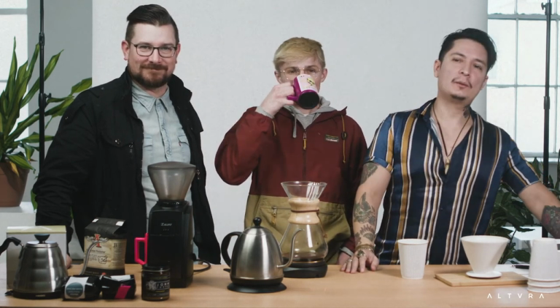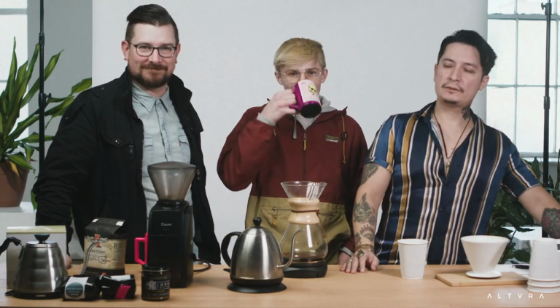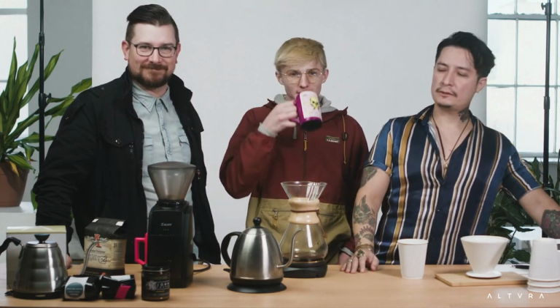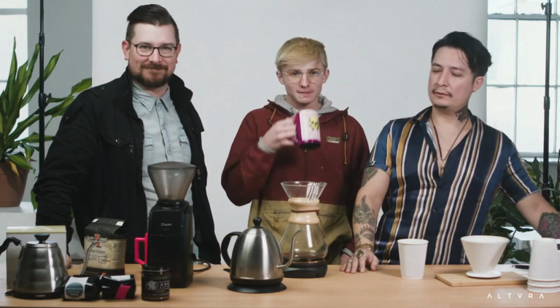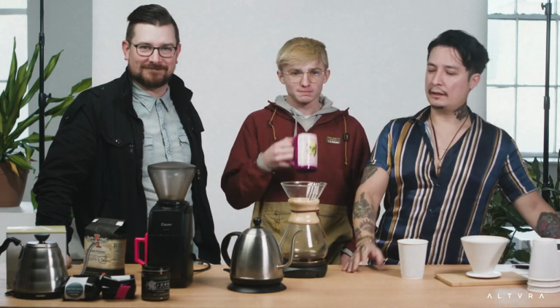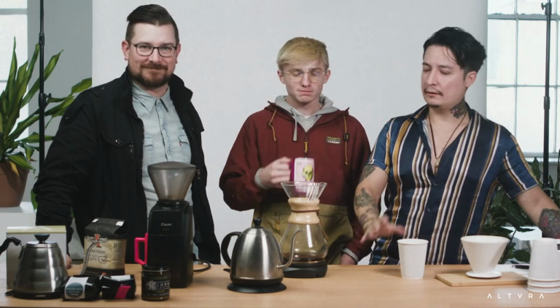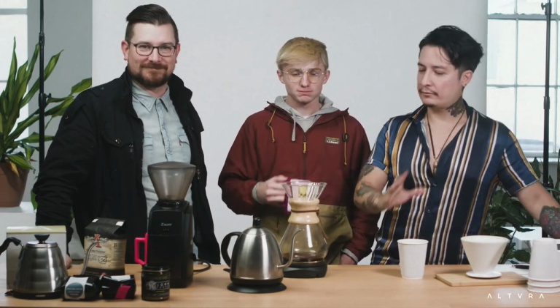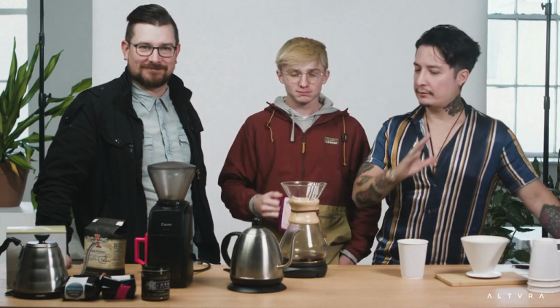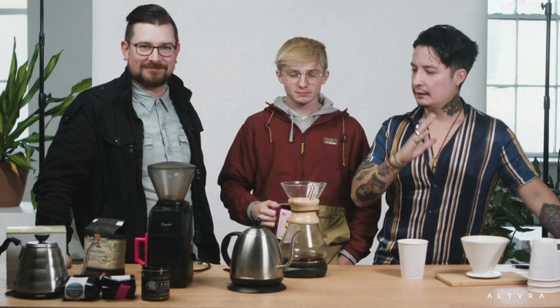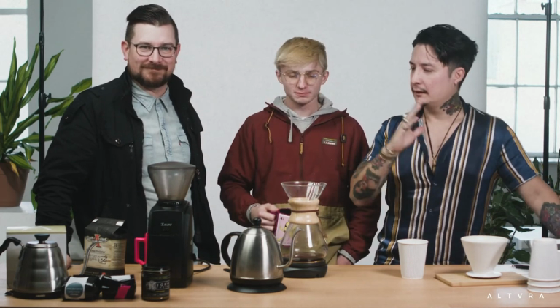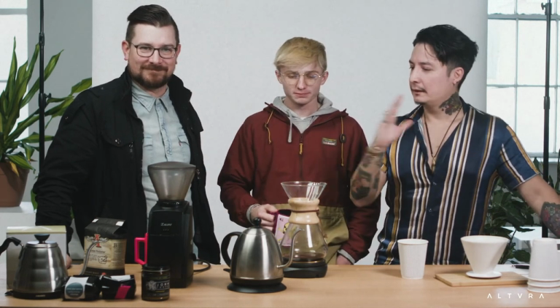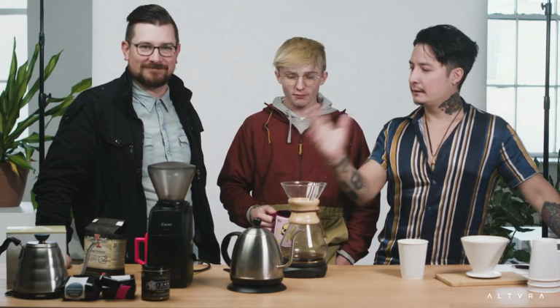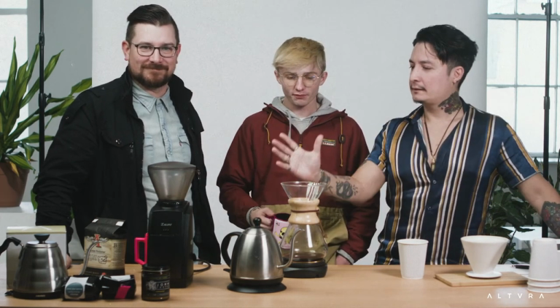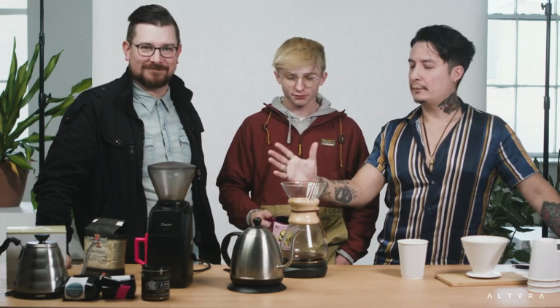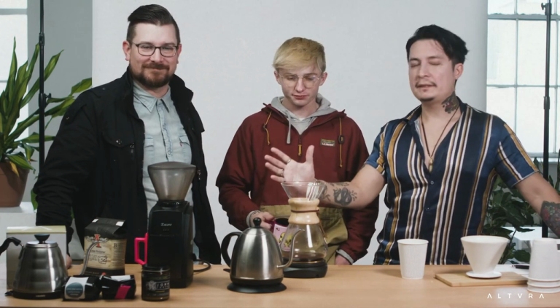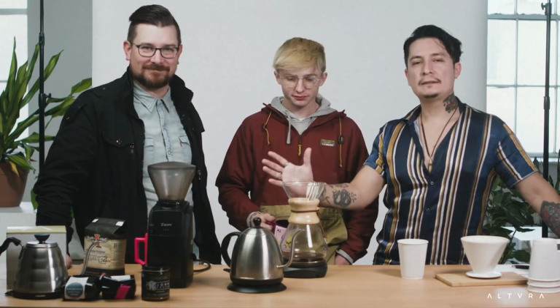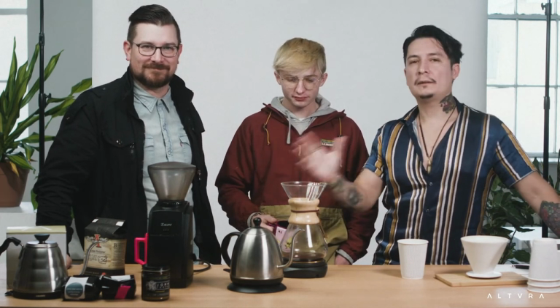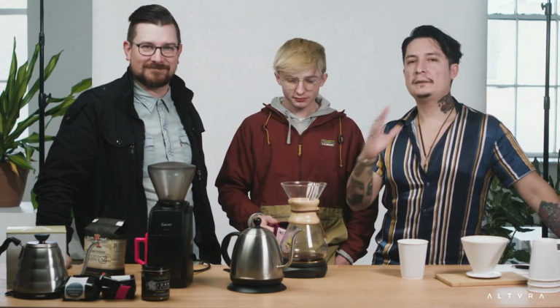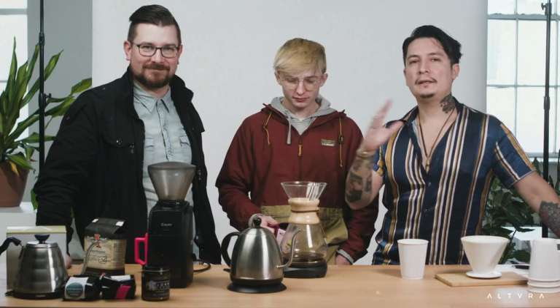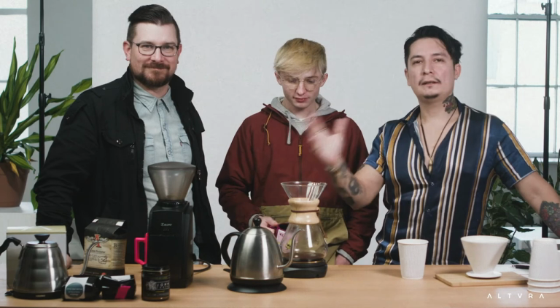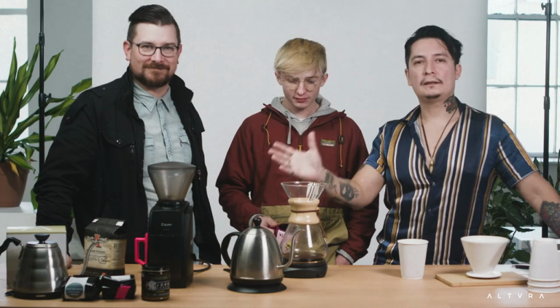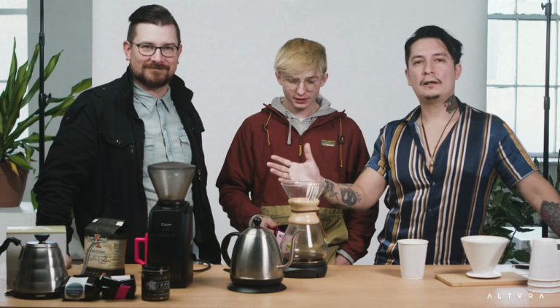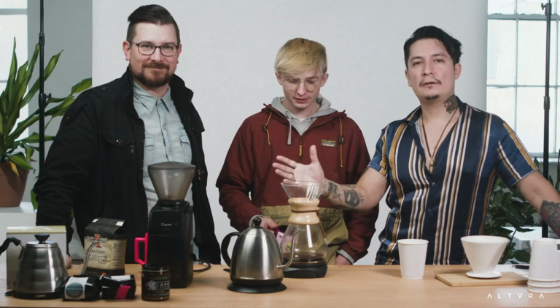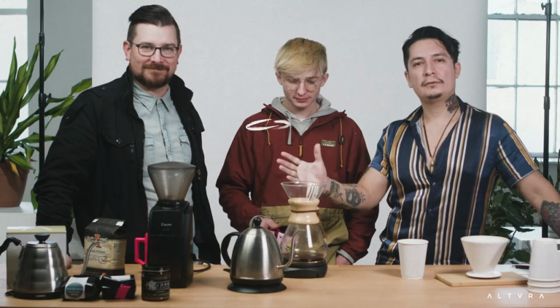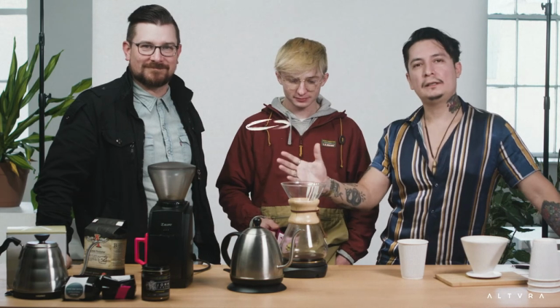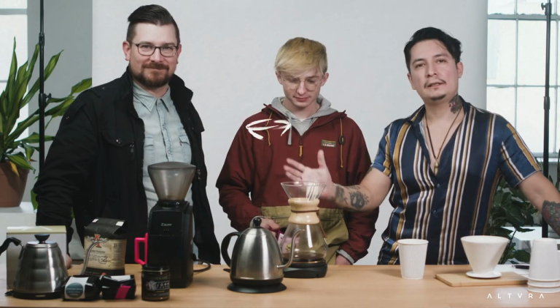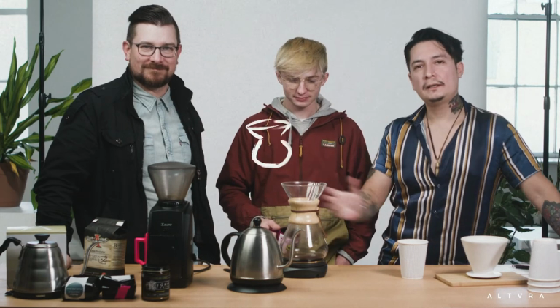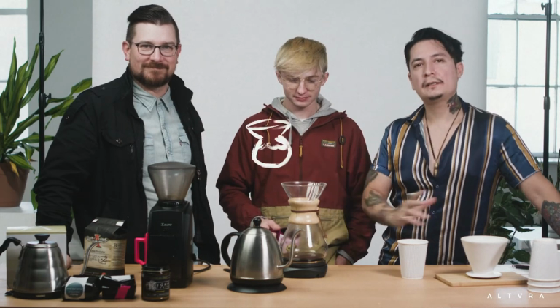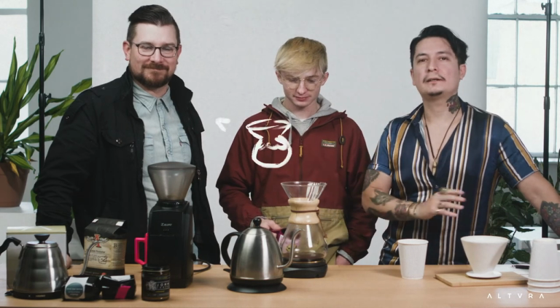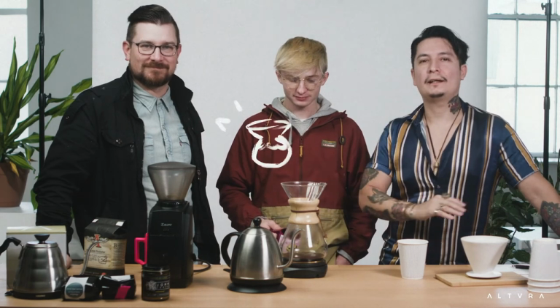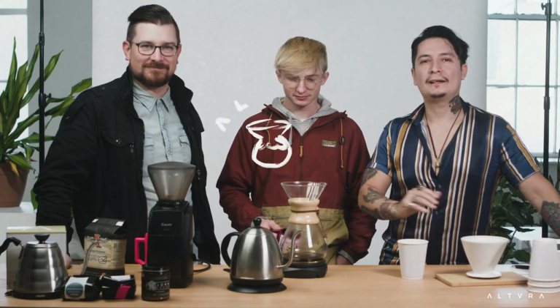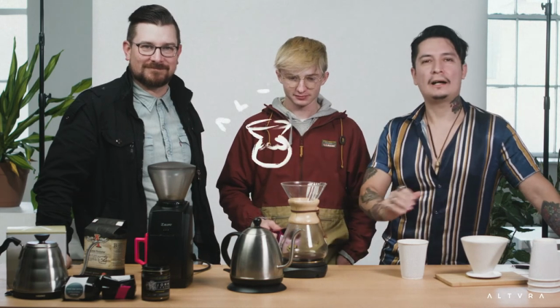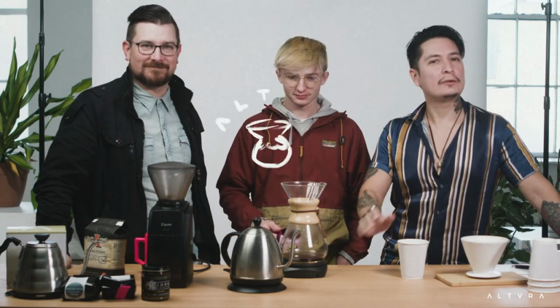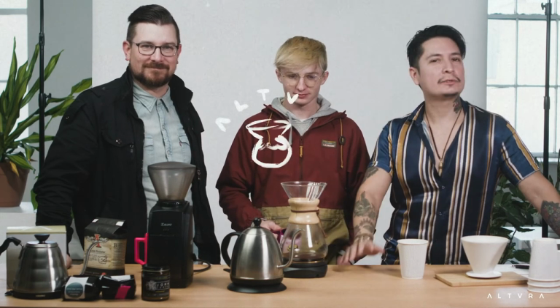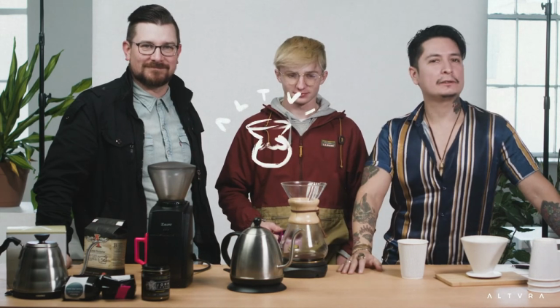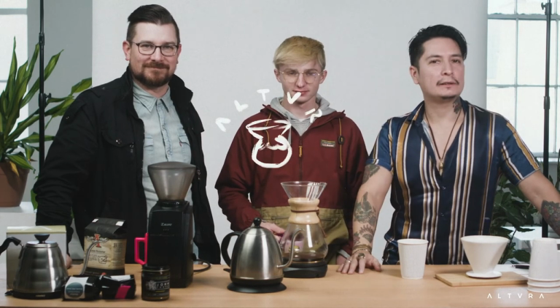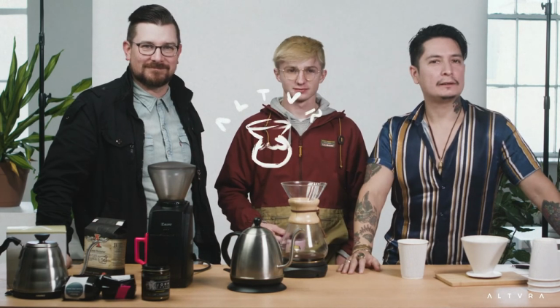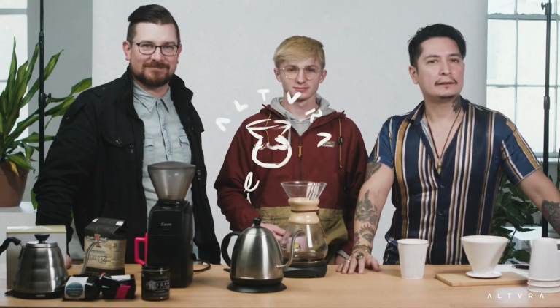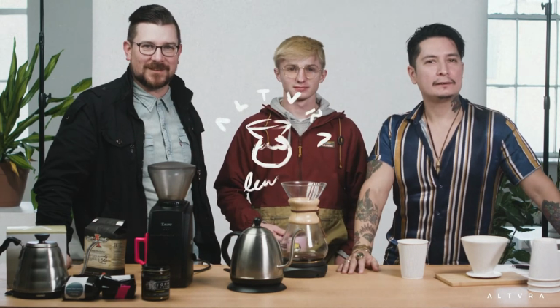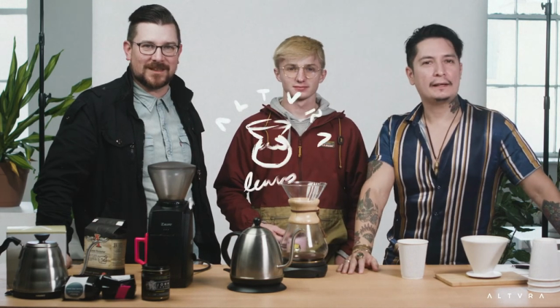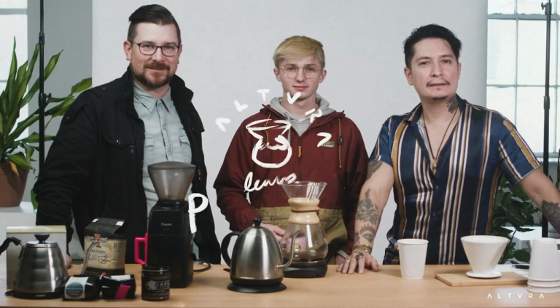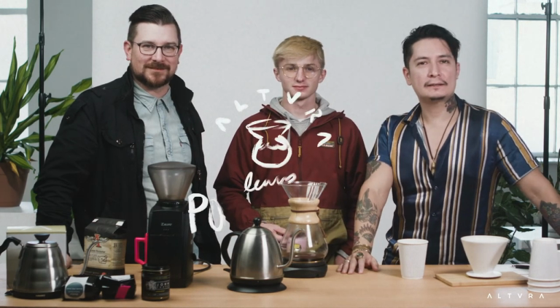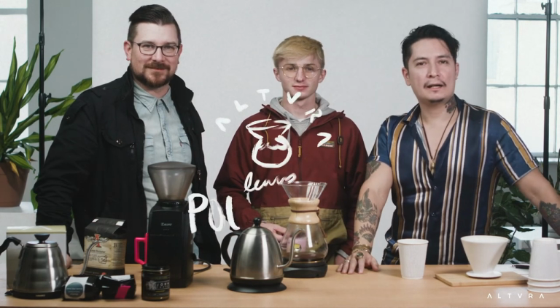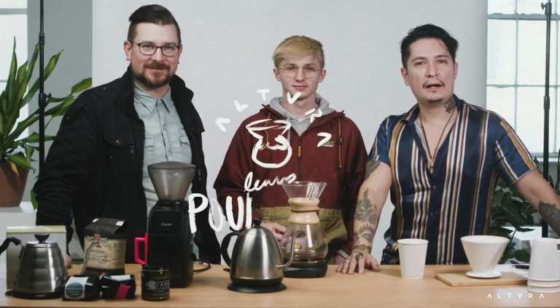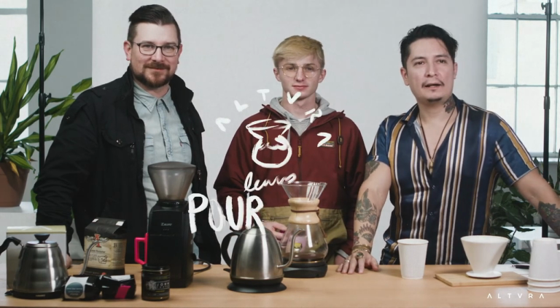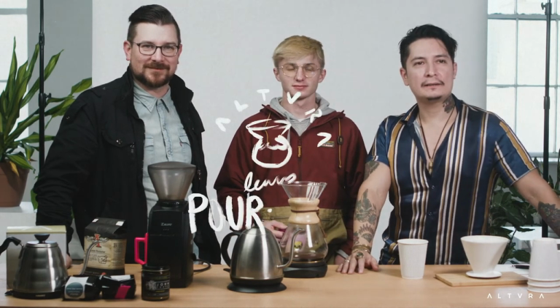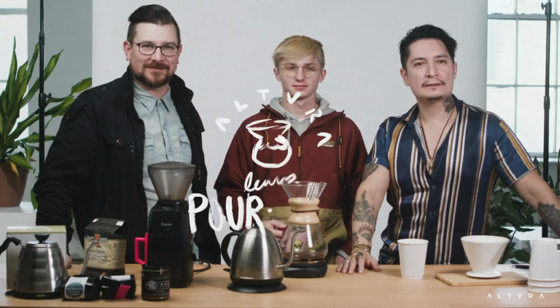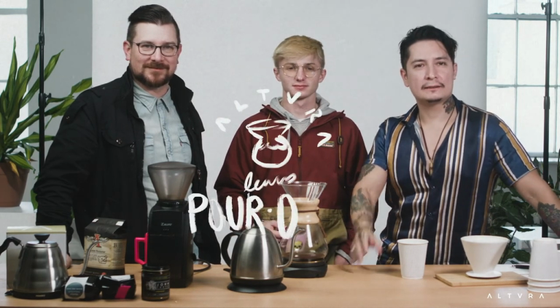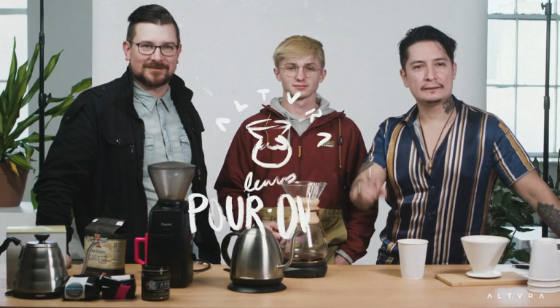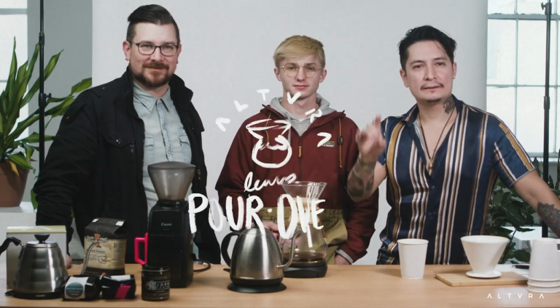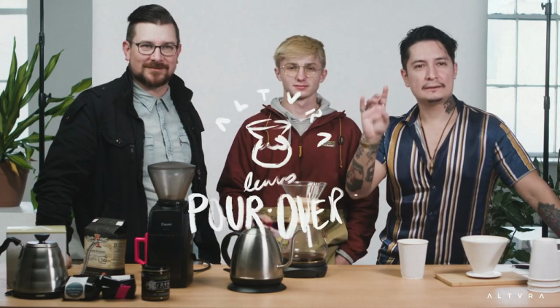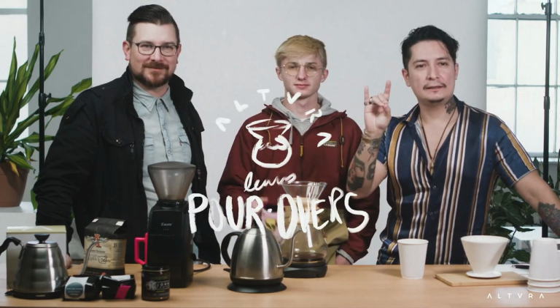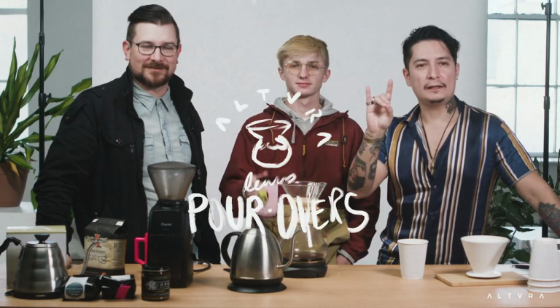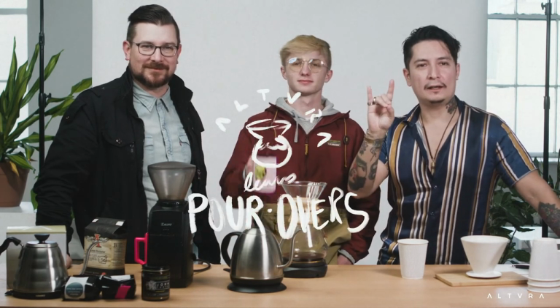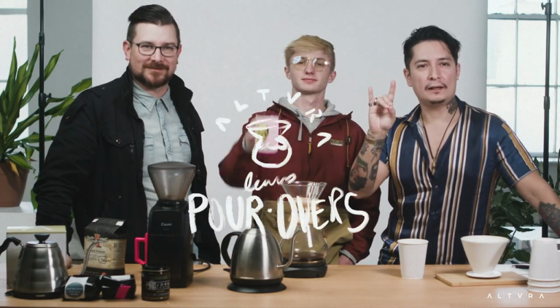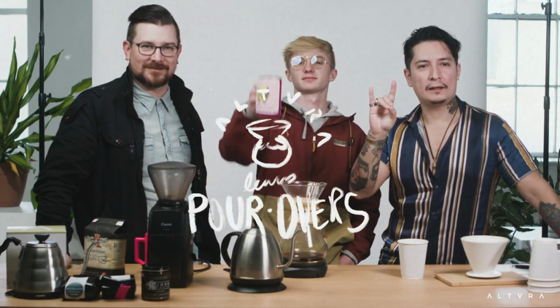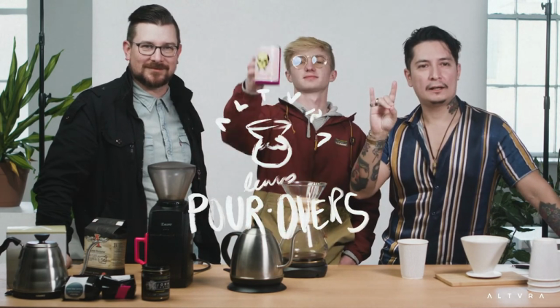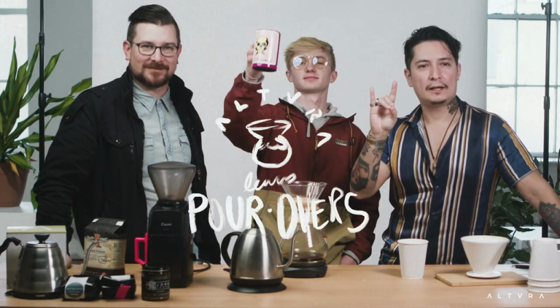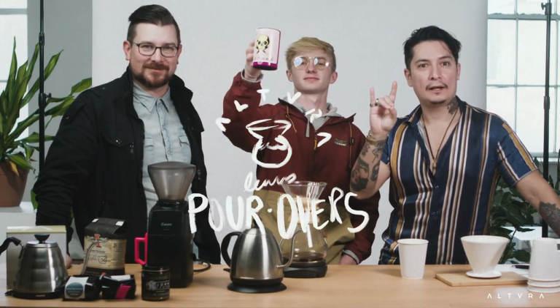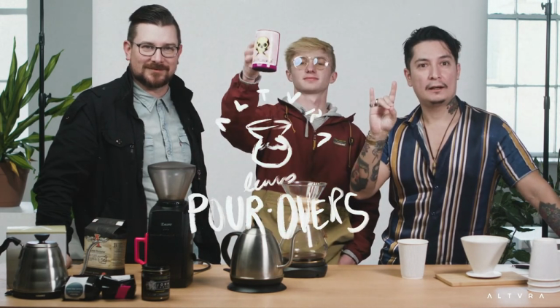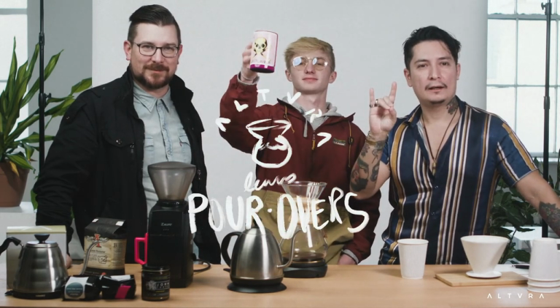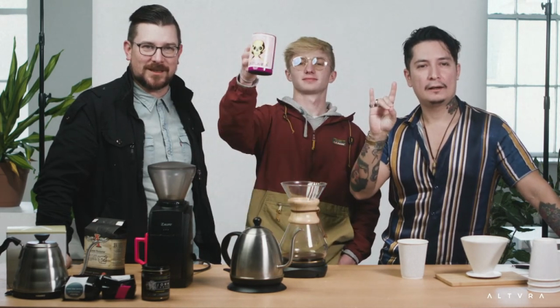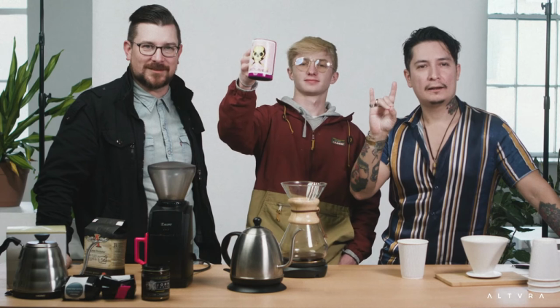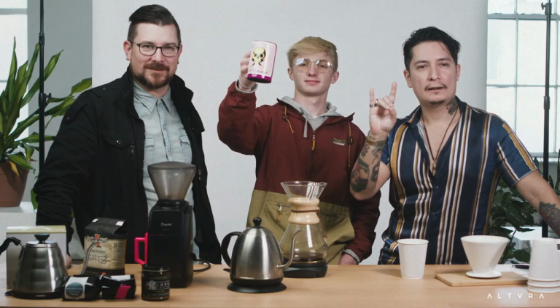Thanks to Brad for being here and Jason — that concludes our first episode of something something coffee here at Altura. Thanks guys, see ya, peace!